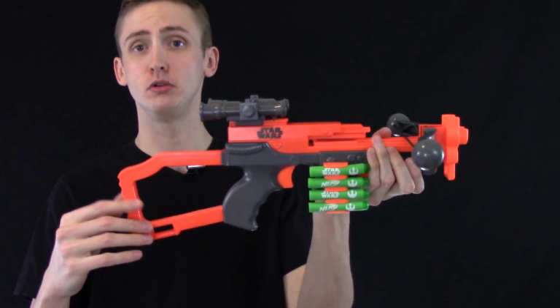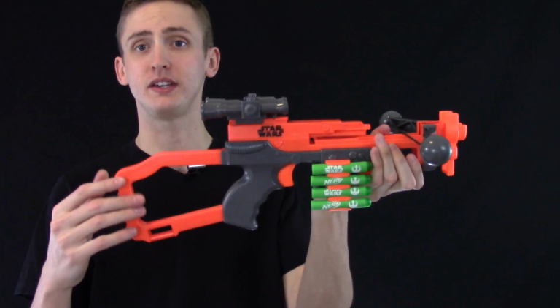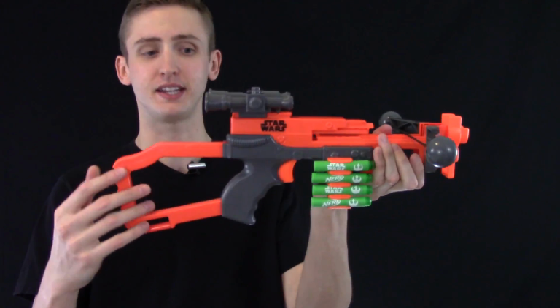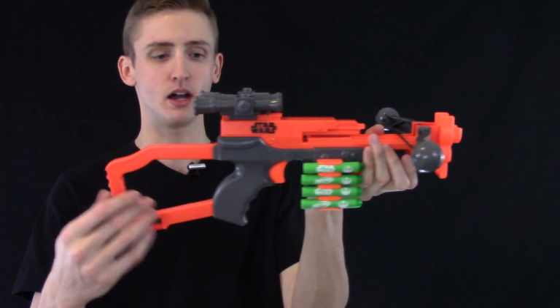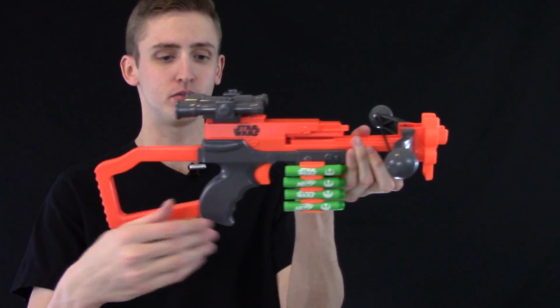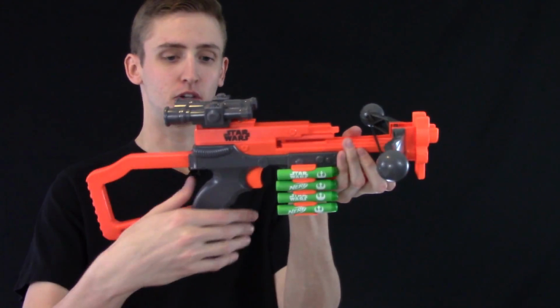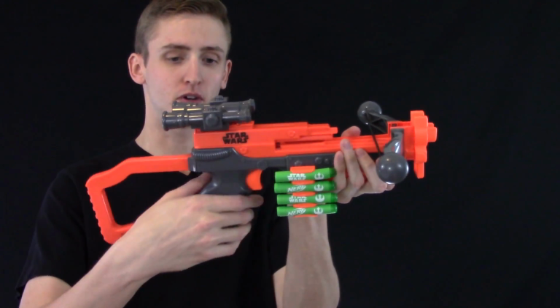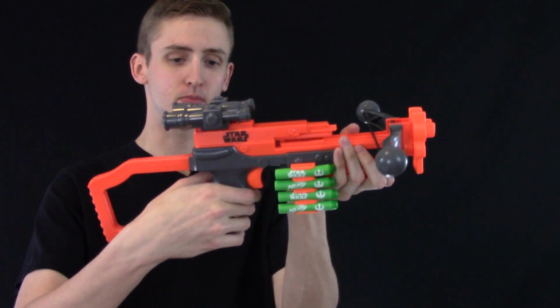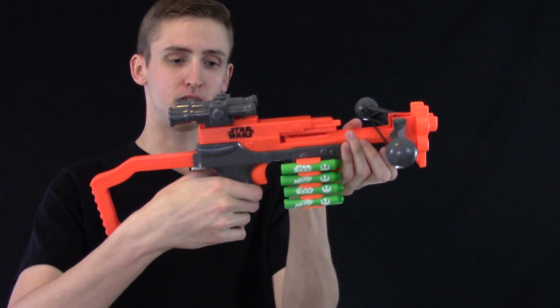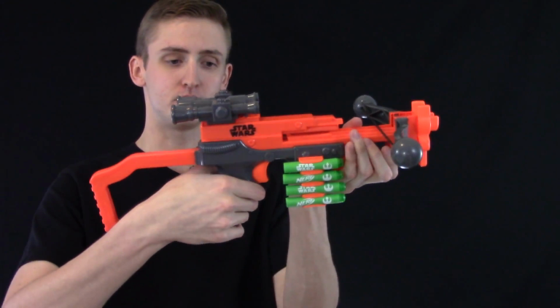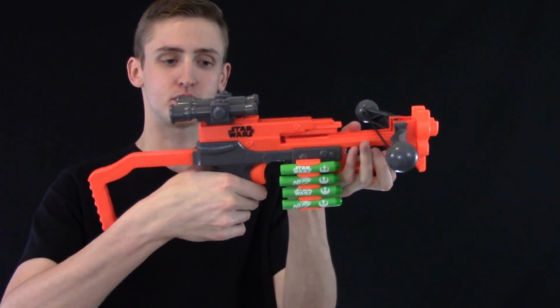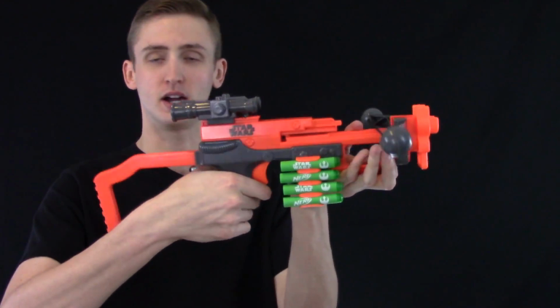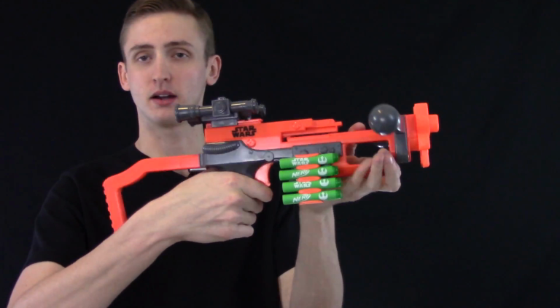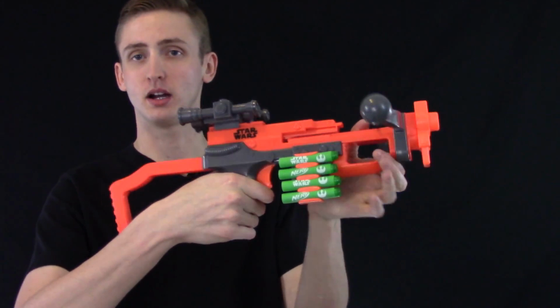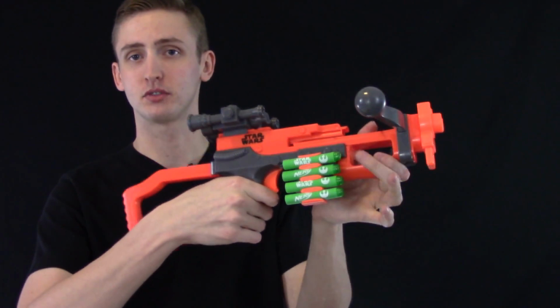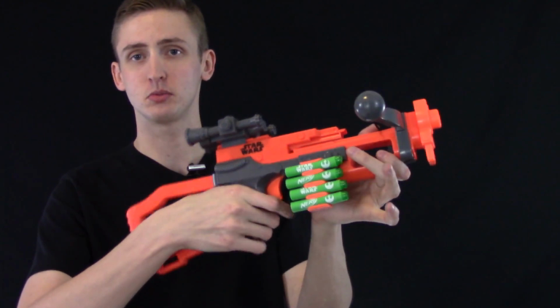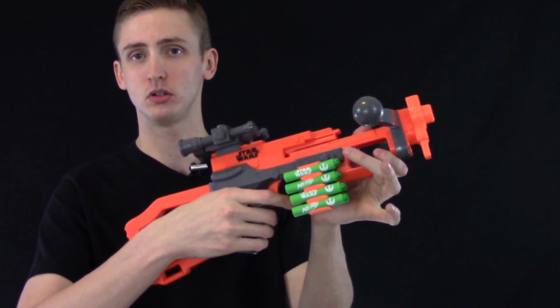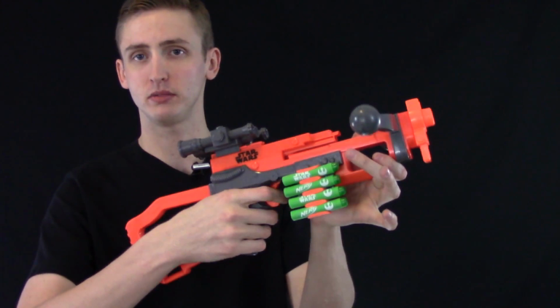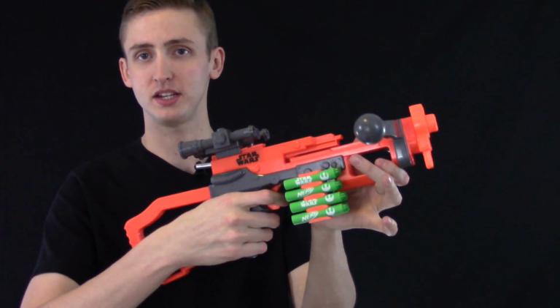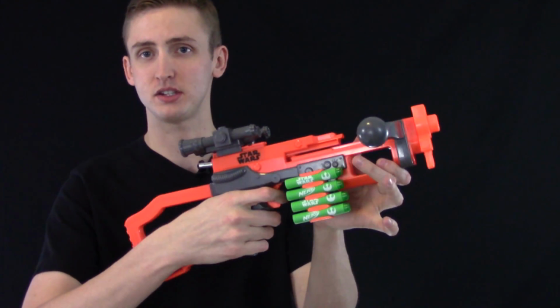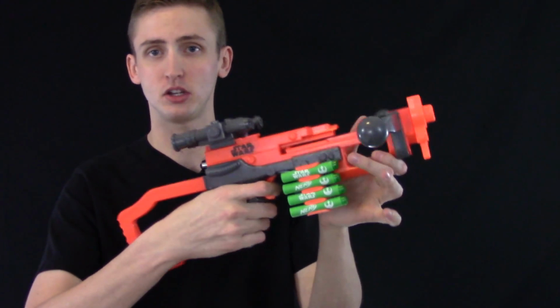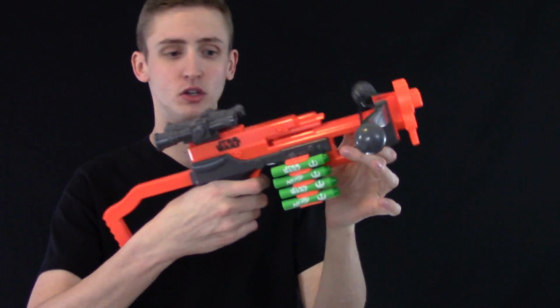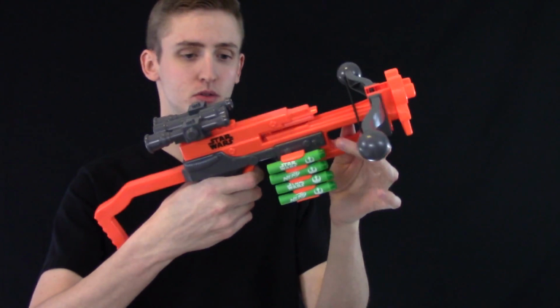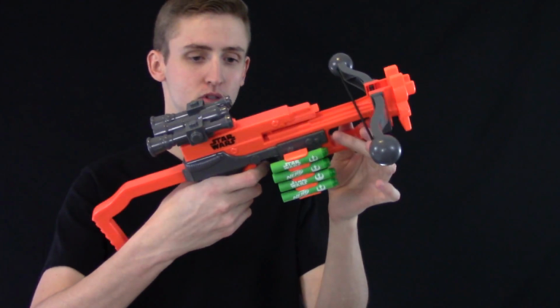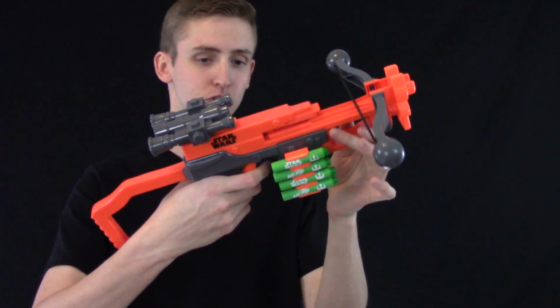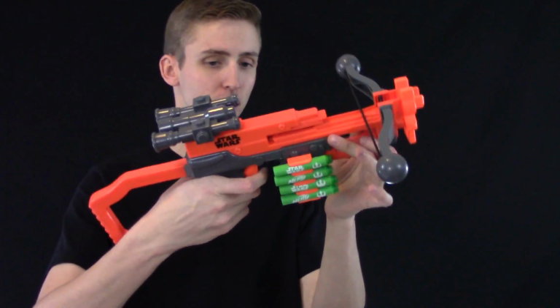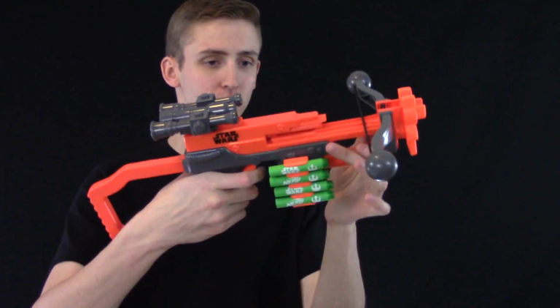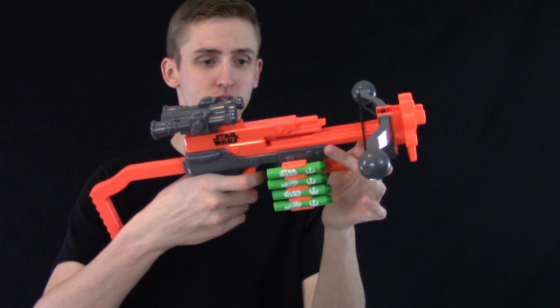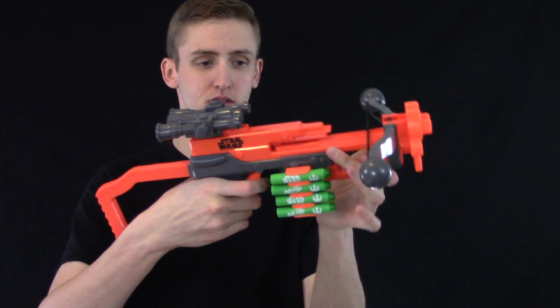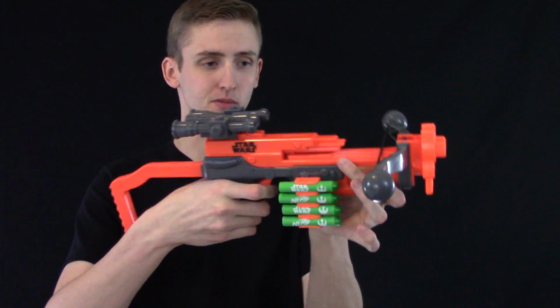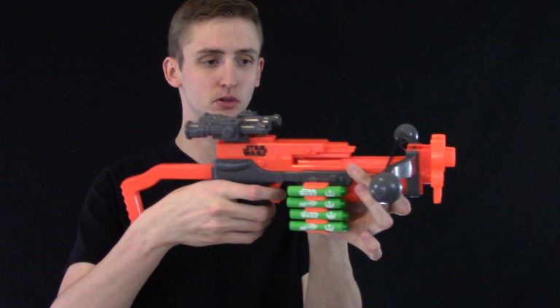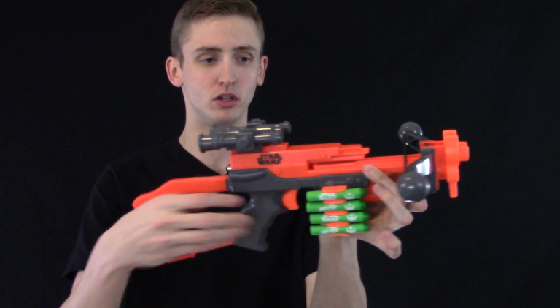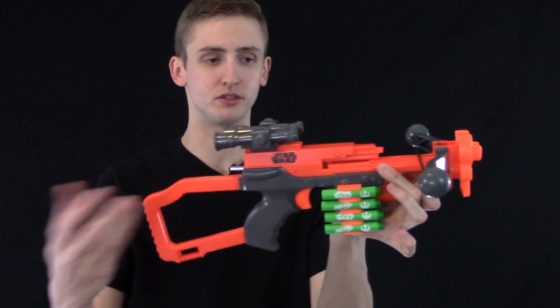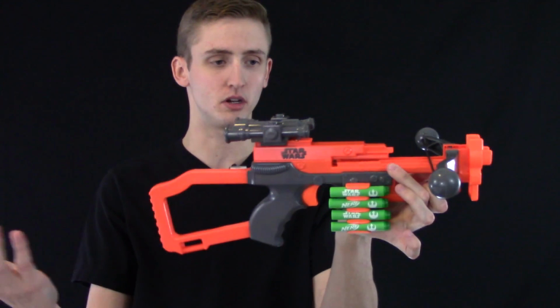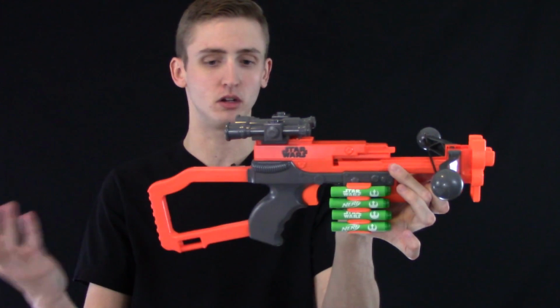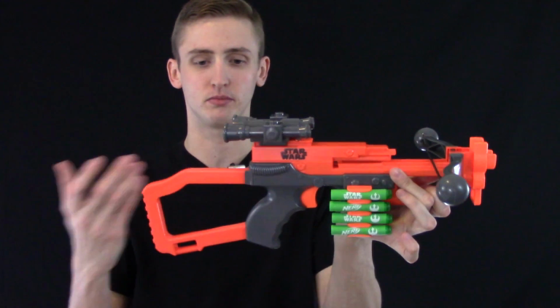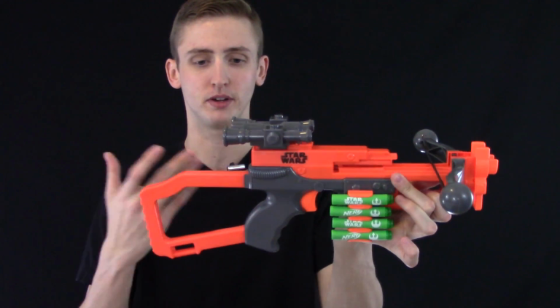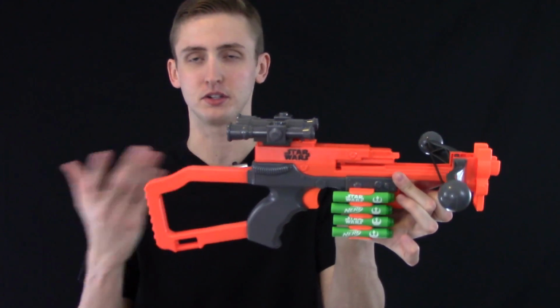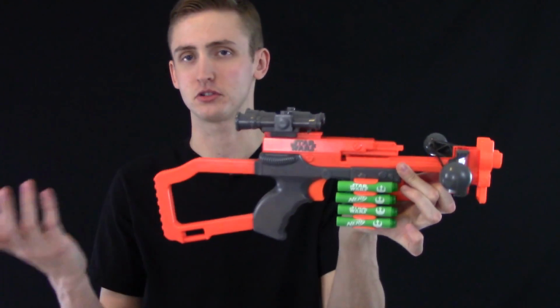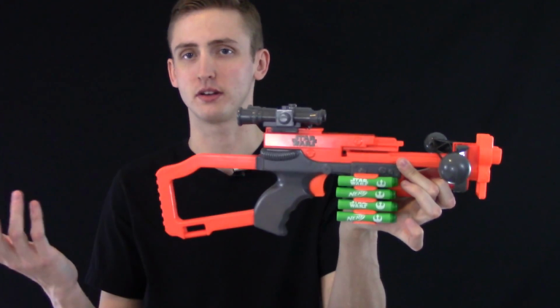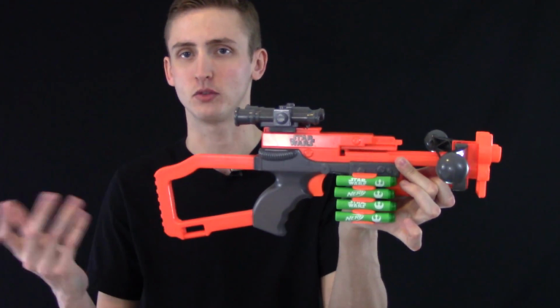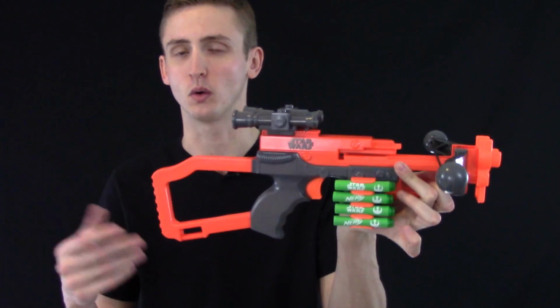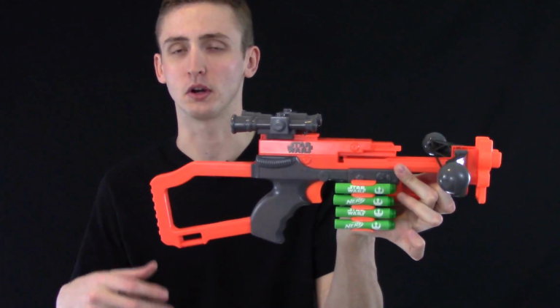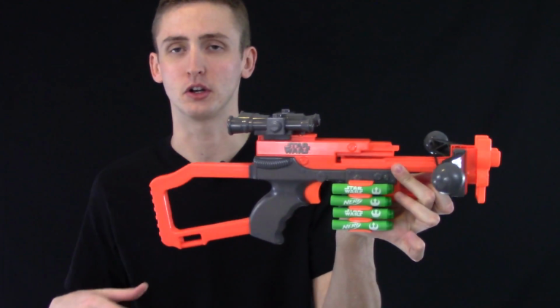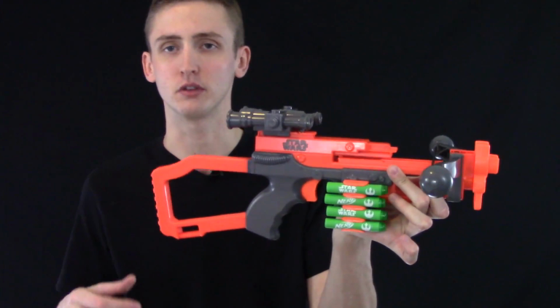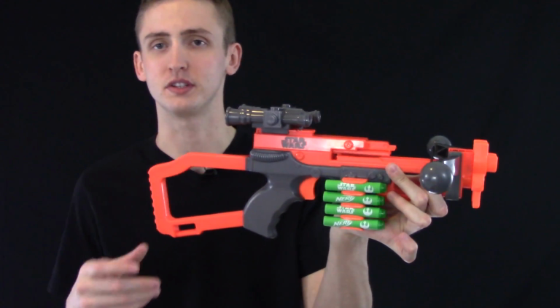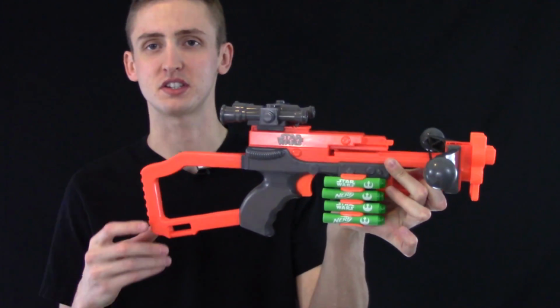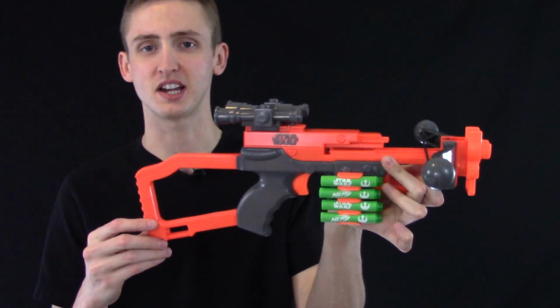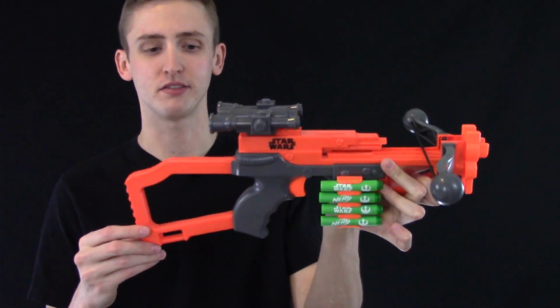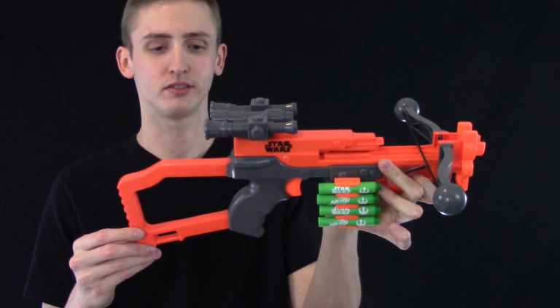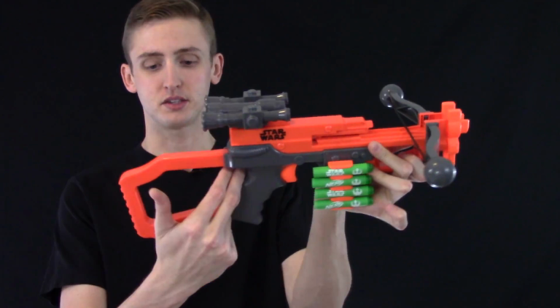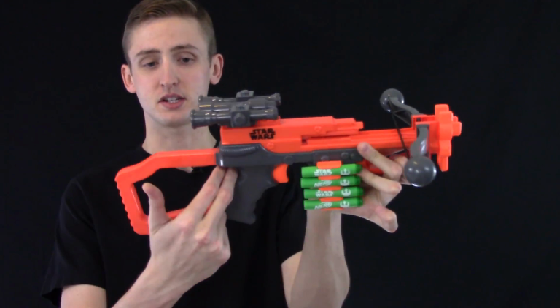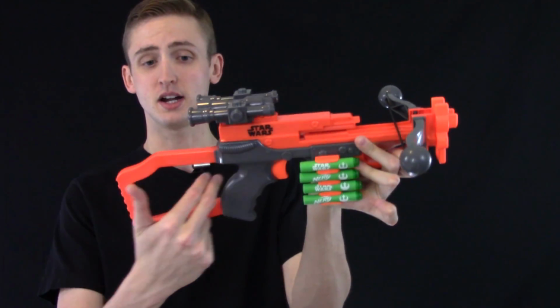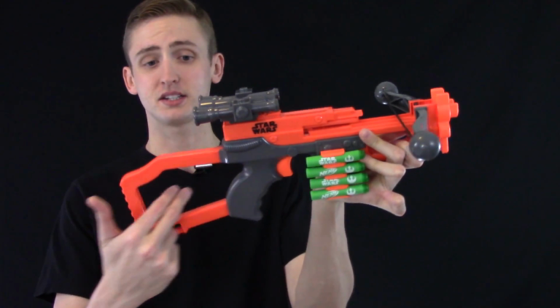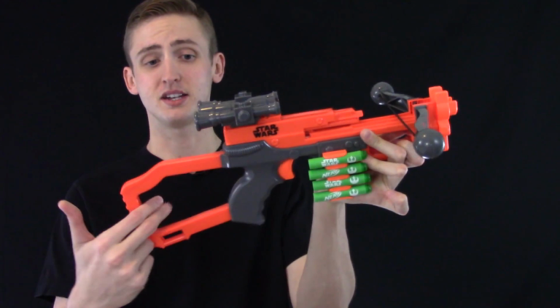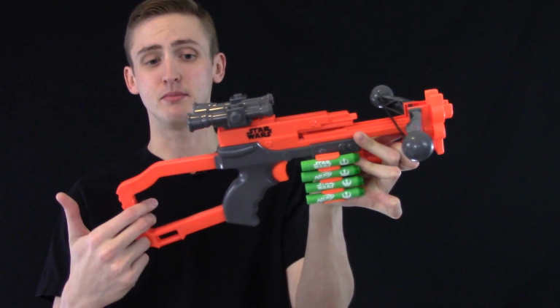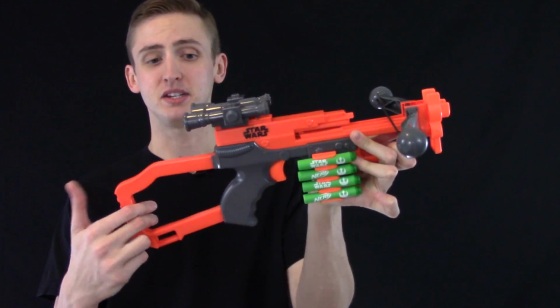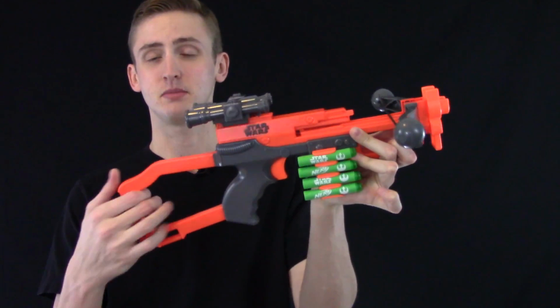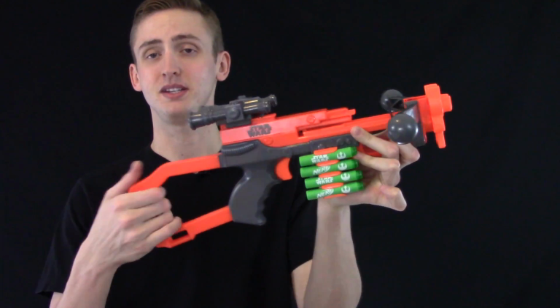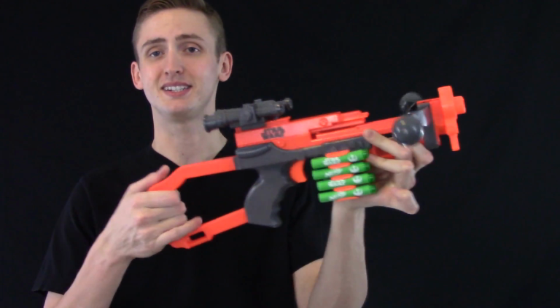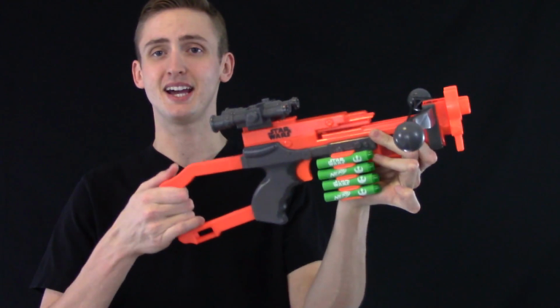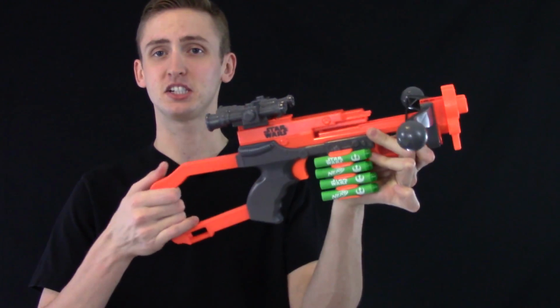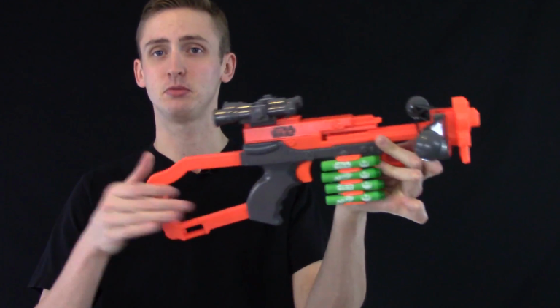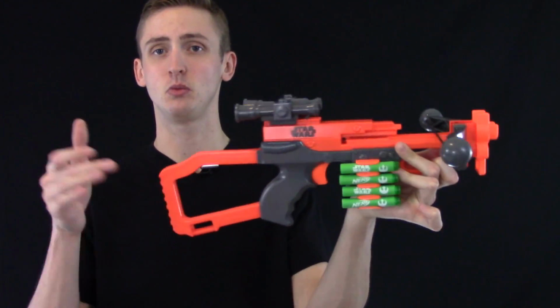Moving down, the grip is comfortable and easy to use. The trigger is easy to pull. It's all very straightforward Nerf stuff.